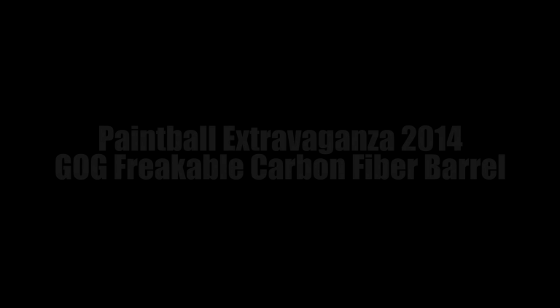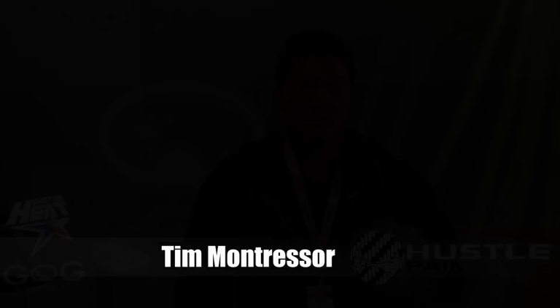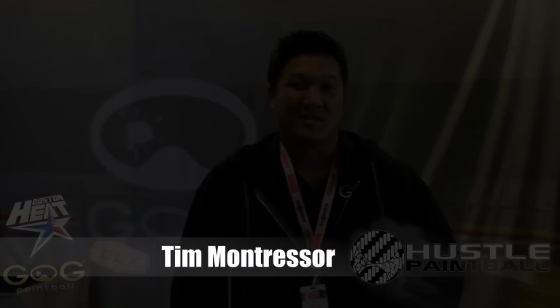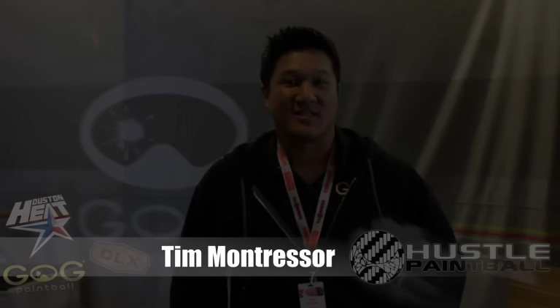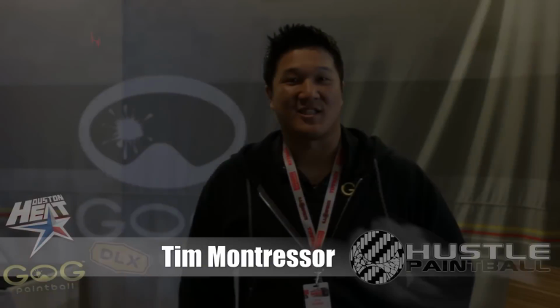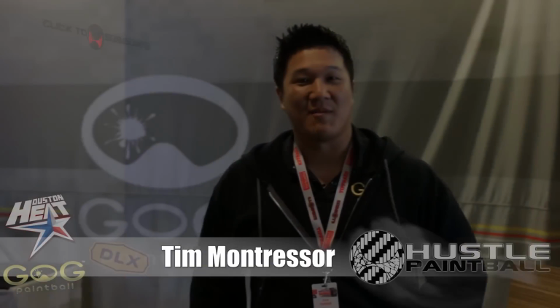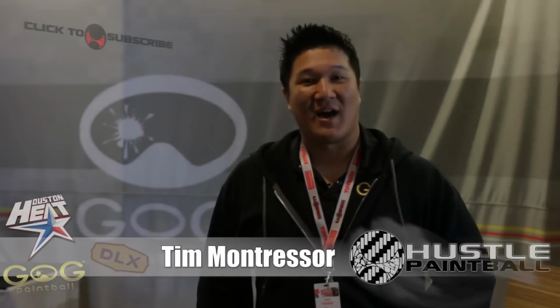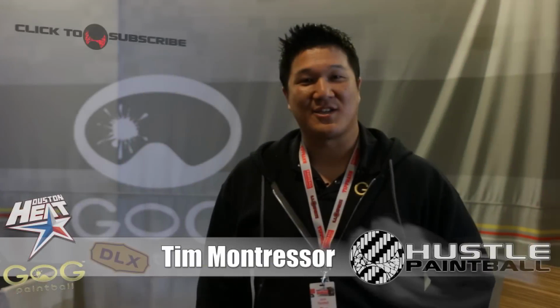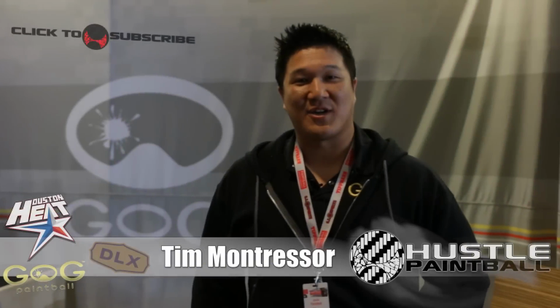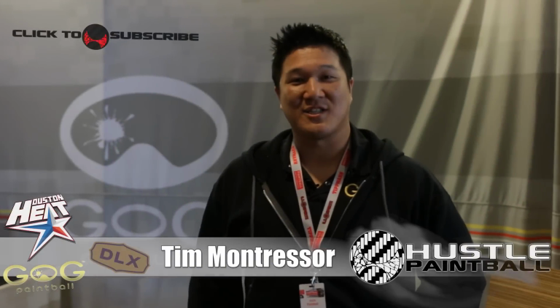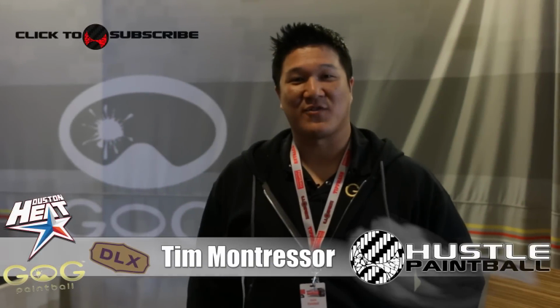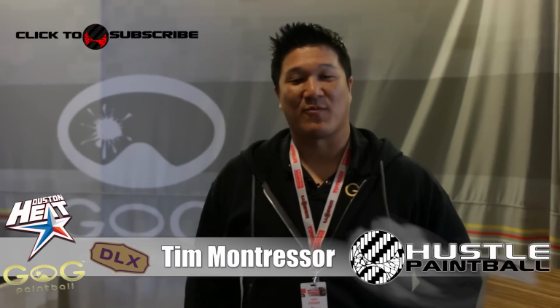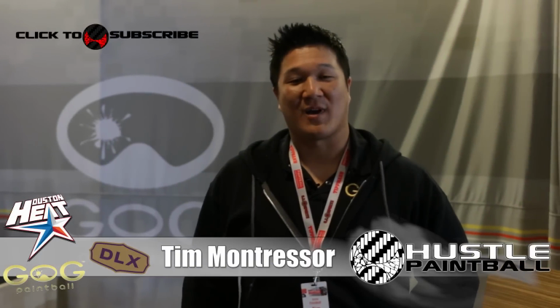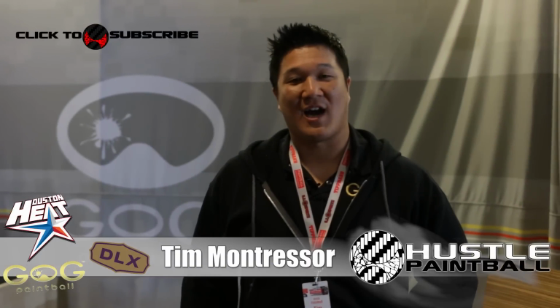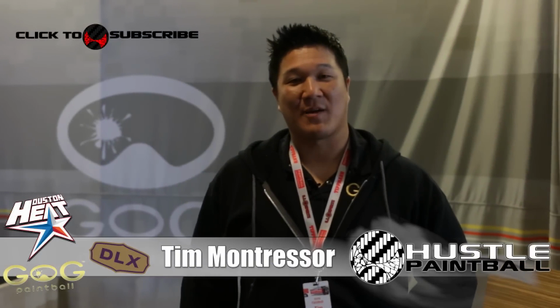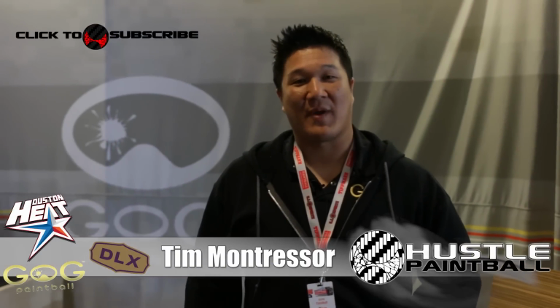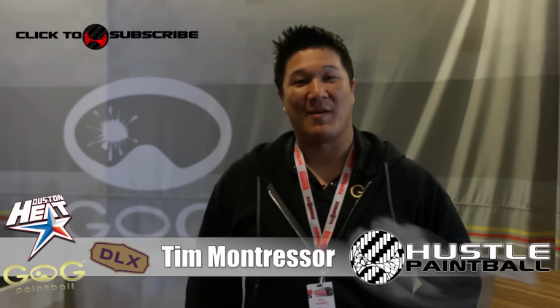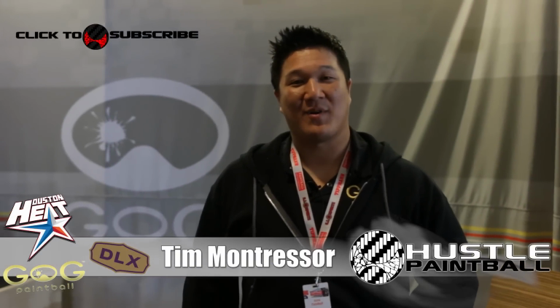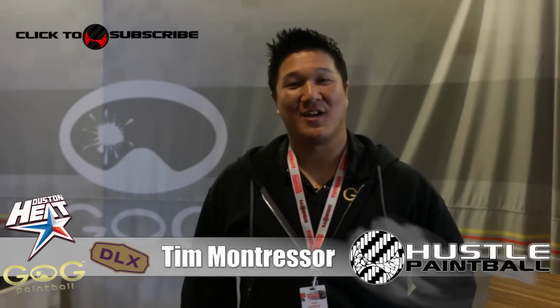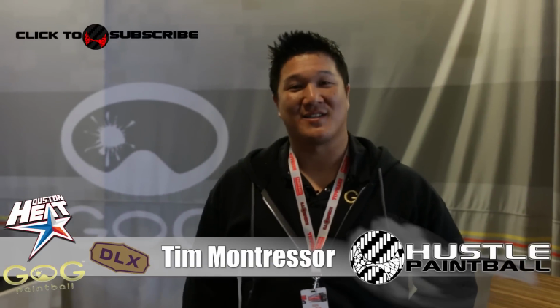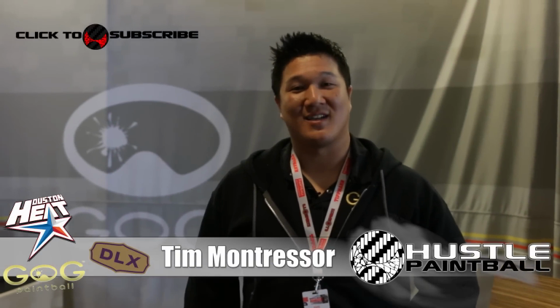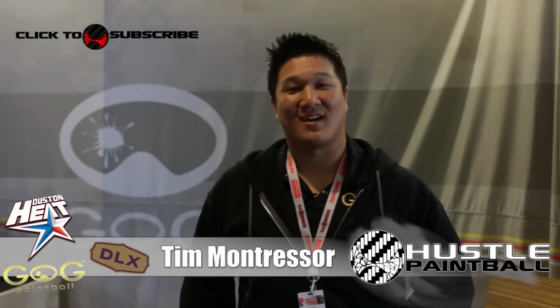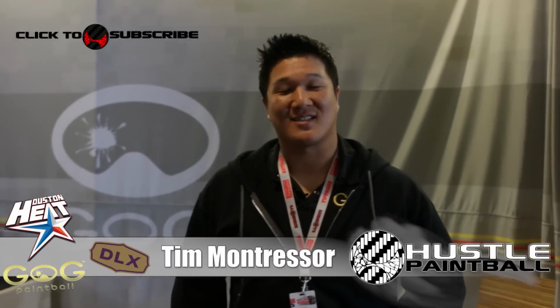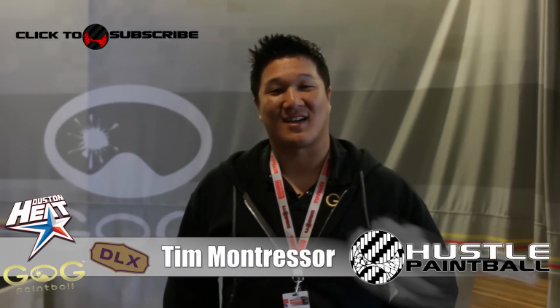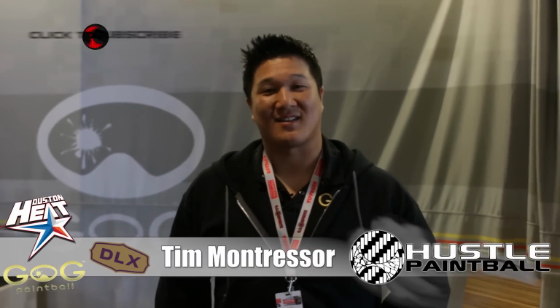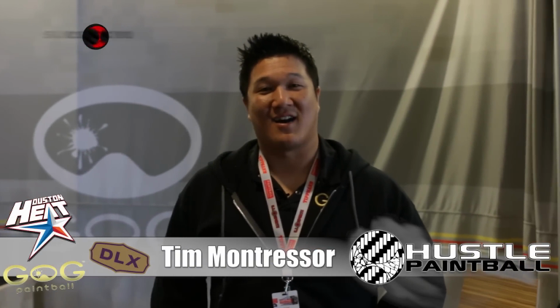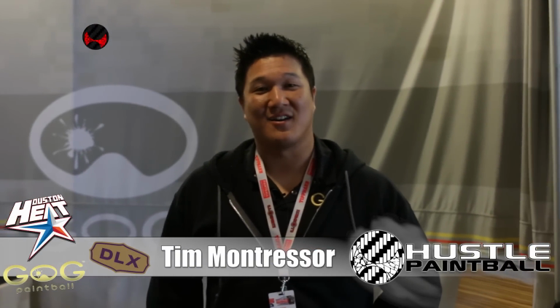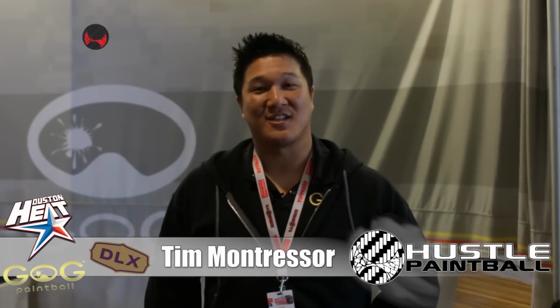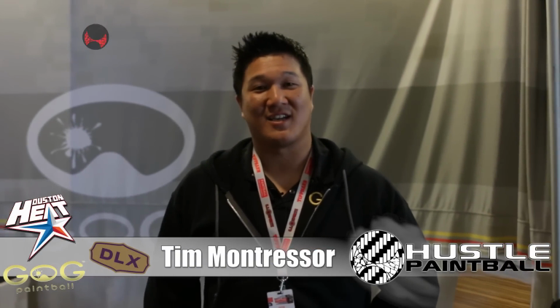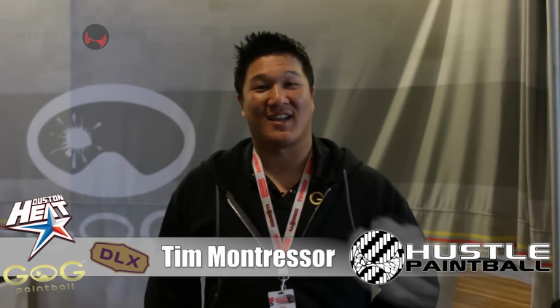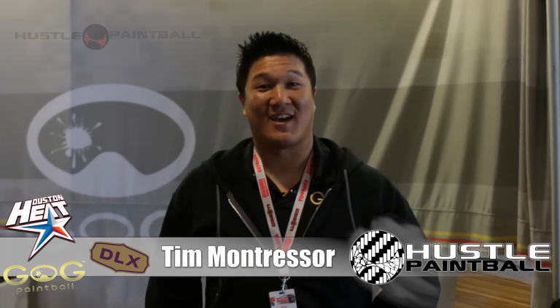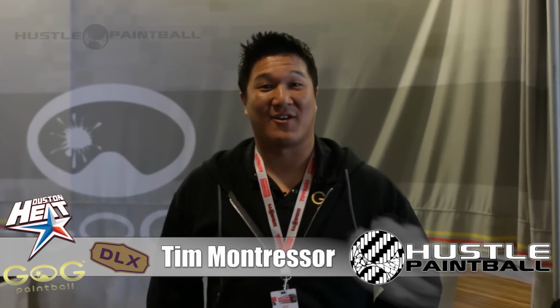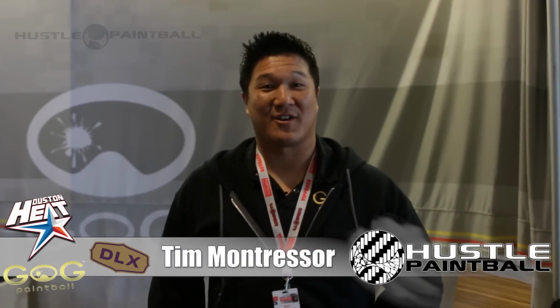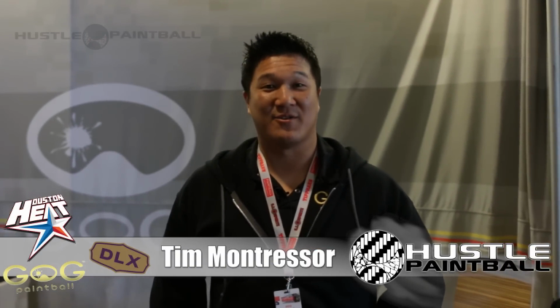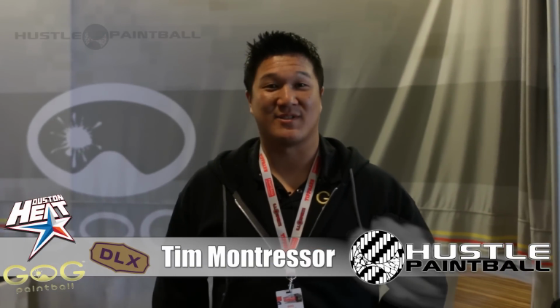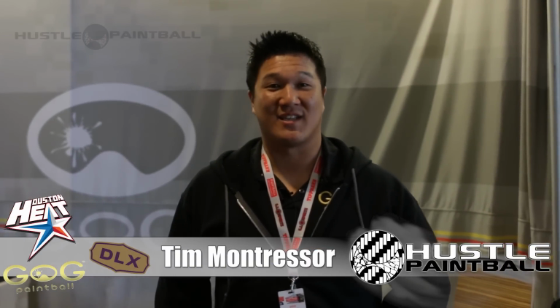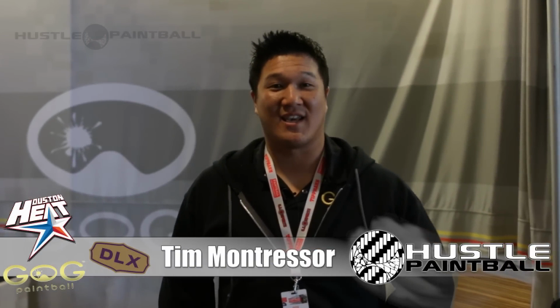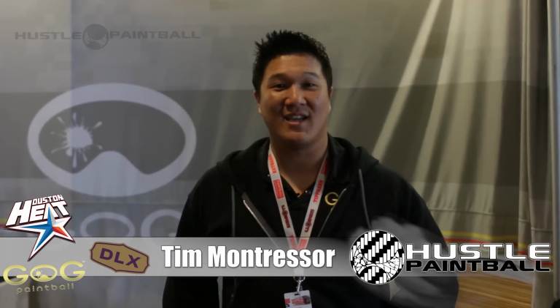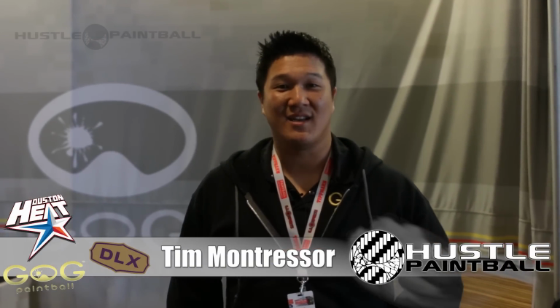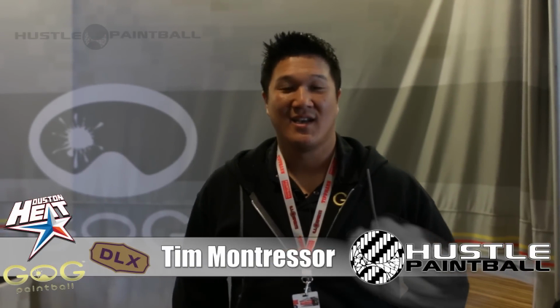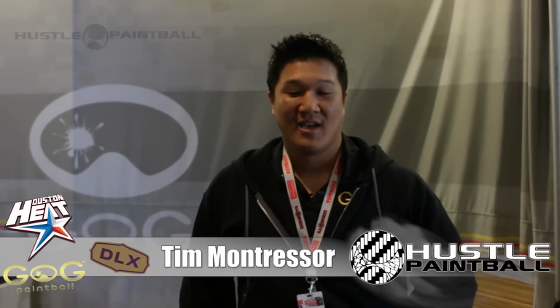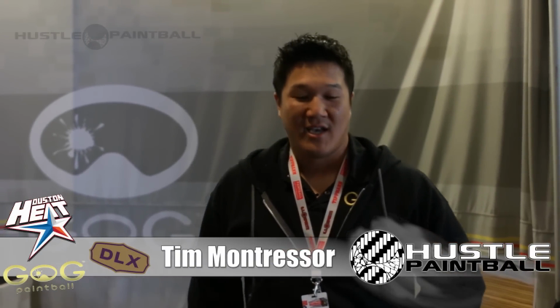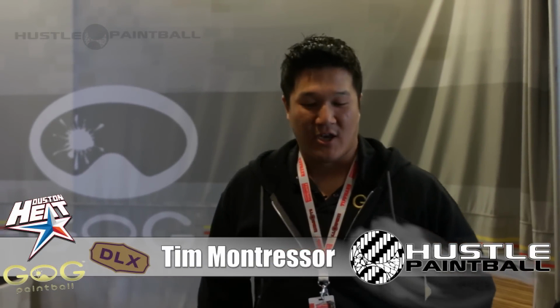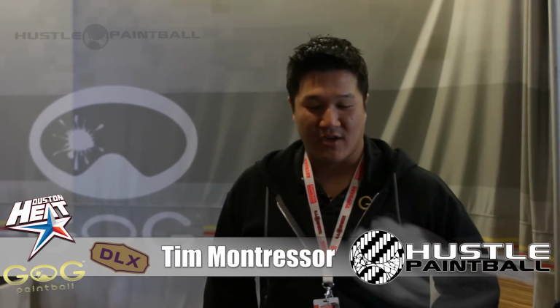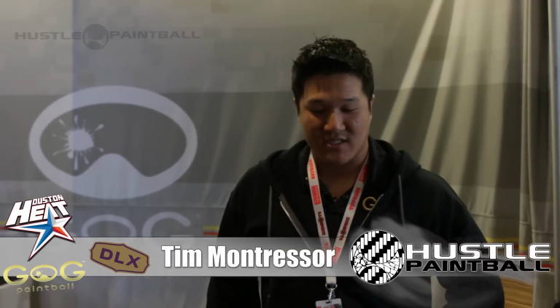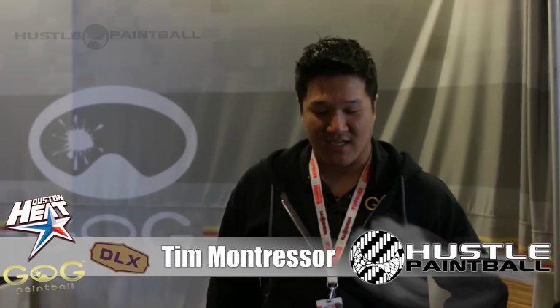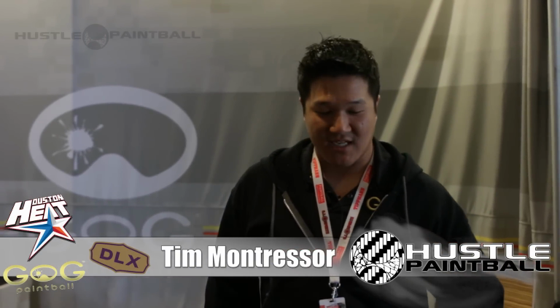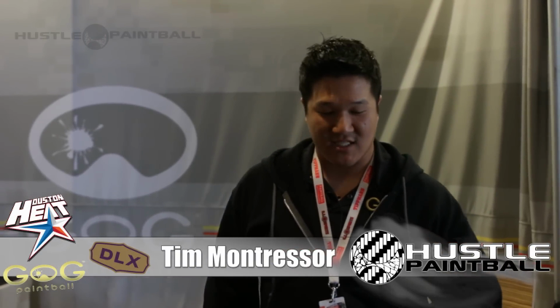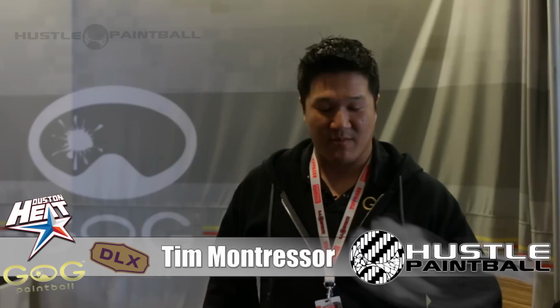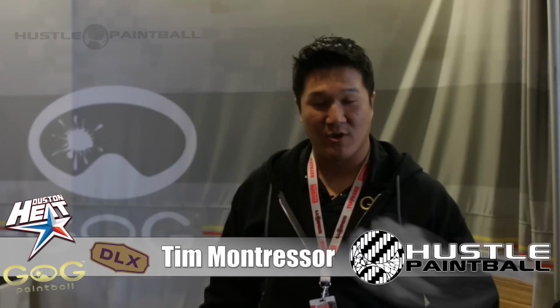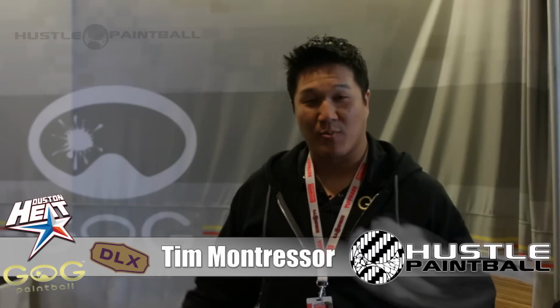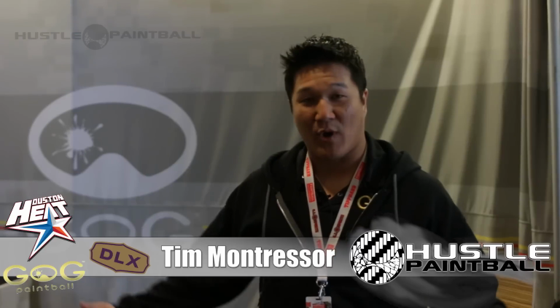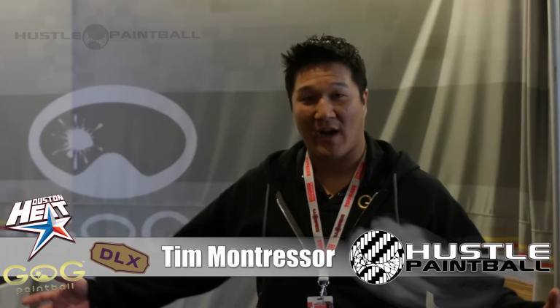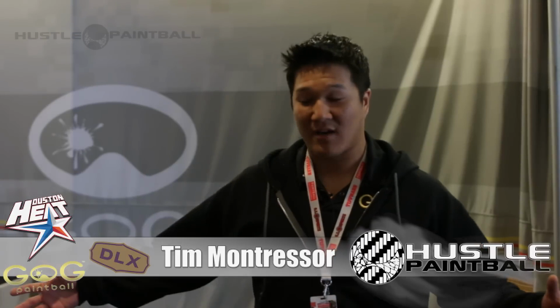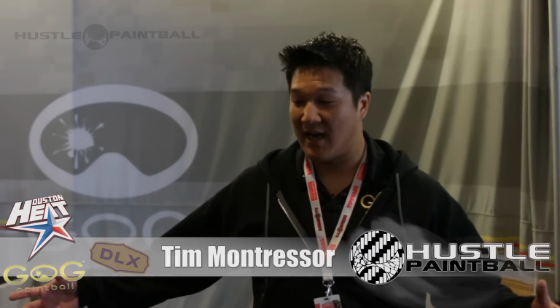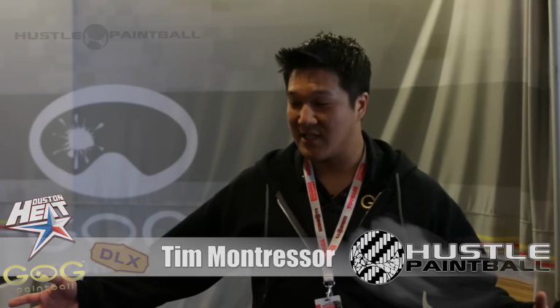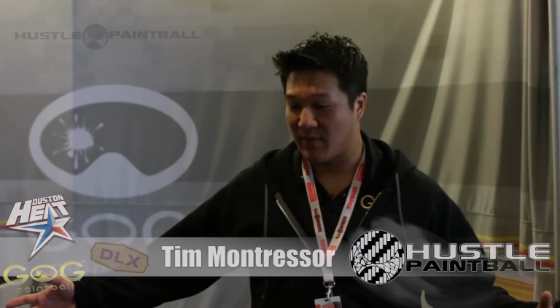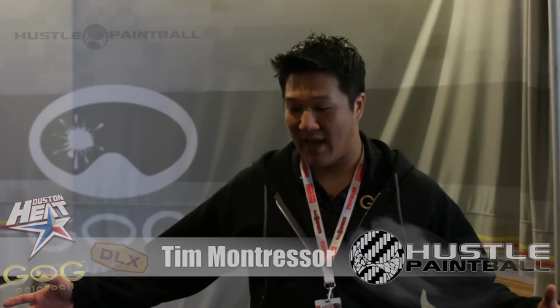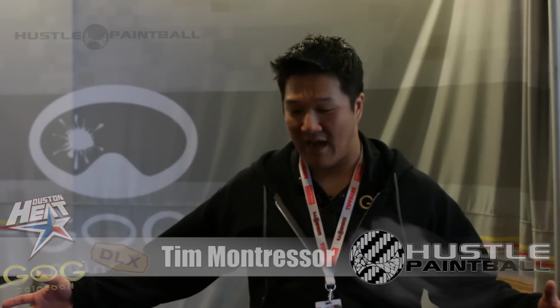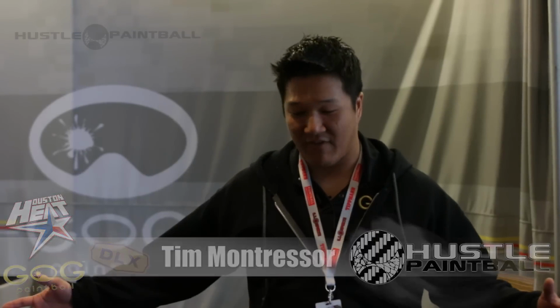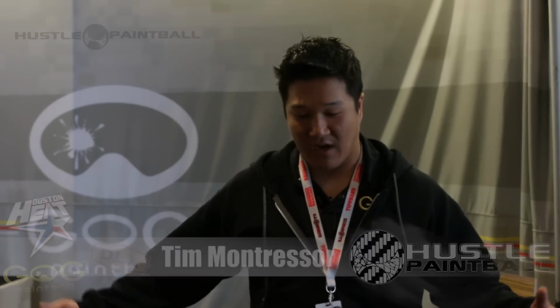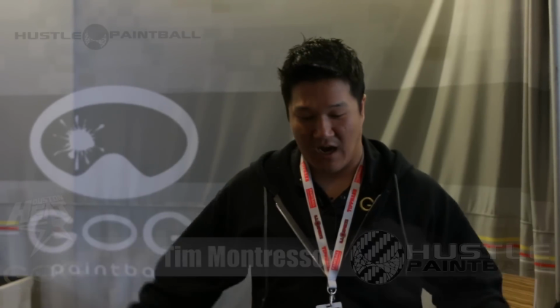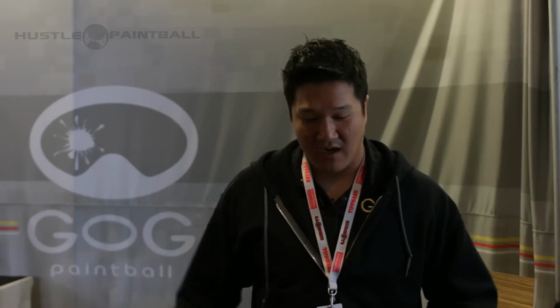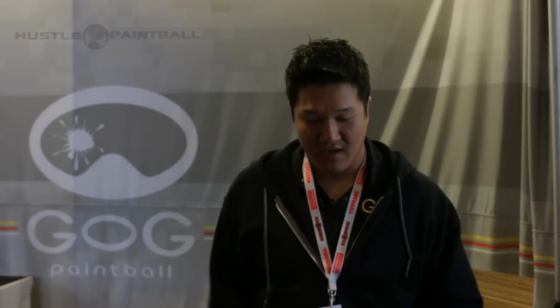This is Tim Montressor from GOG Paintball, DLX Technology, and now Houston Heat, here to discuss some of the new product lines we have at GOG.